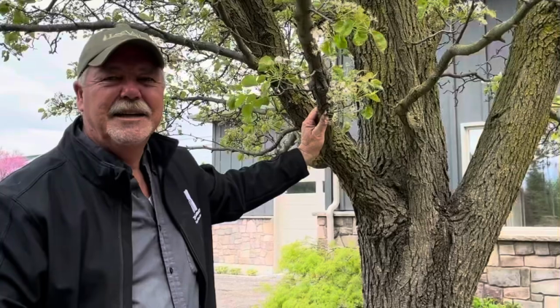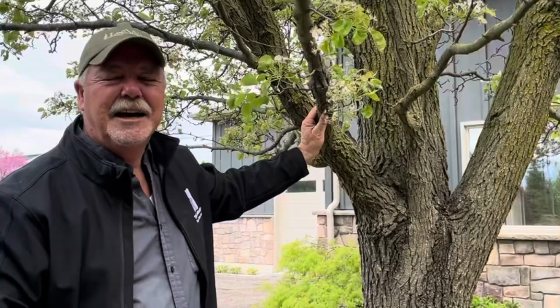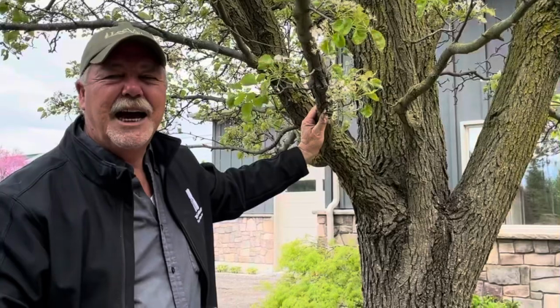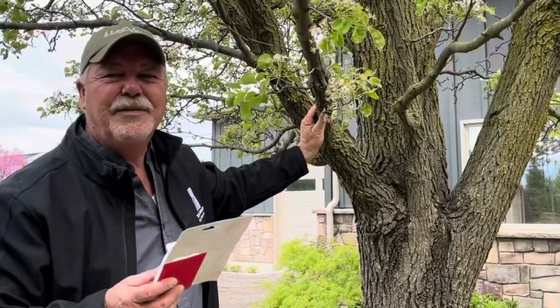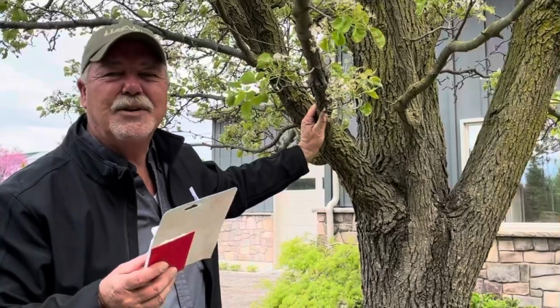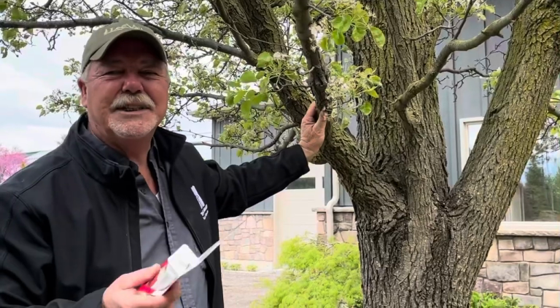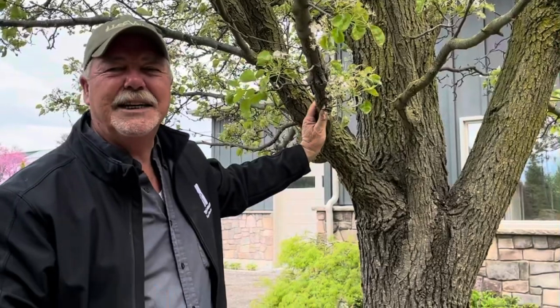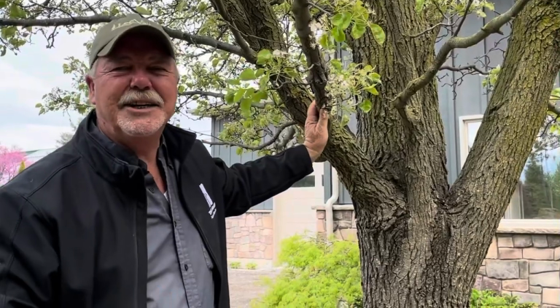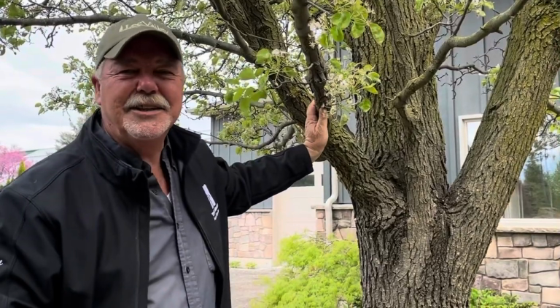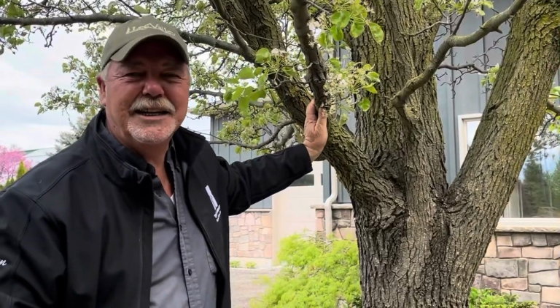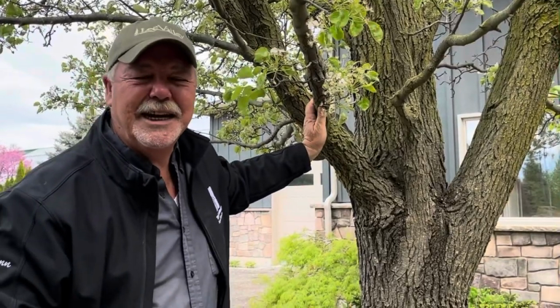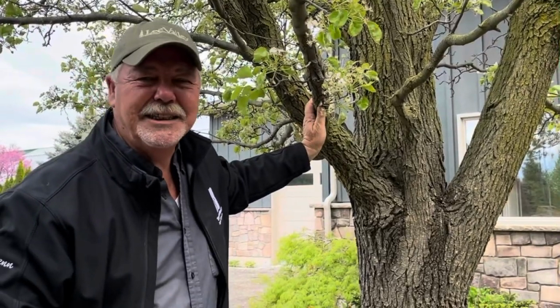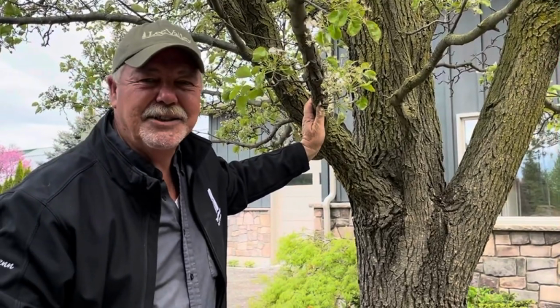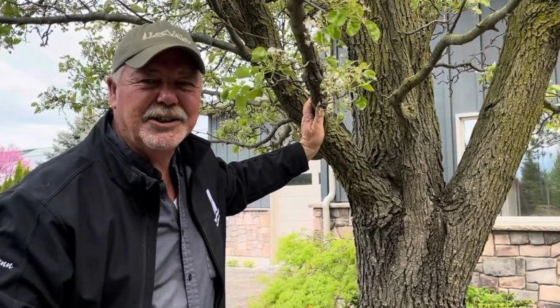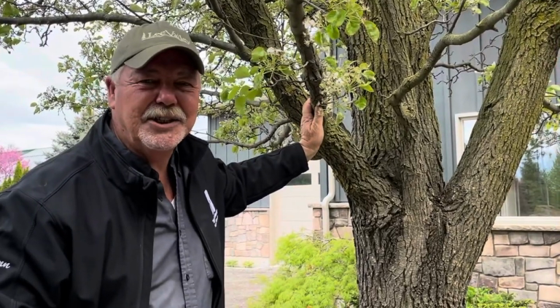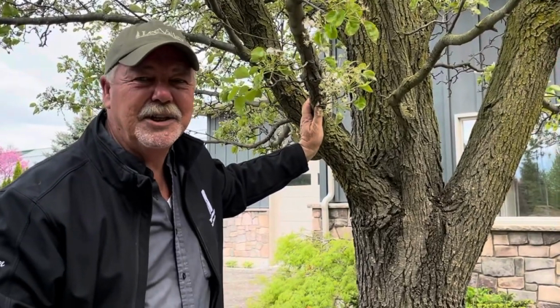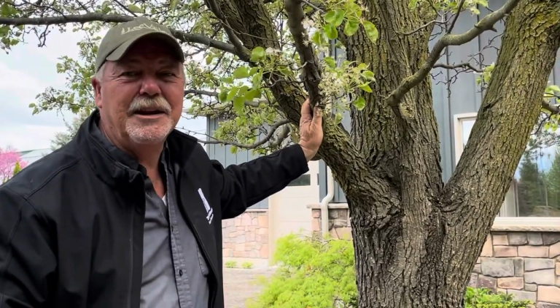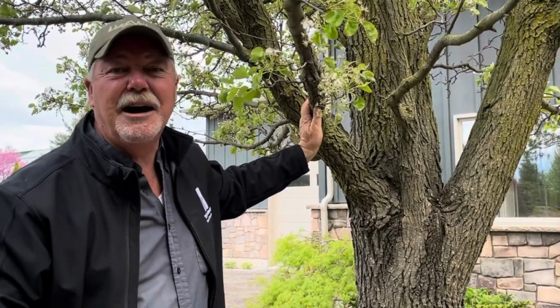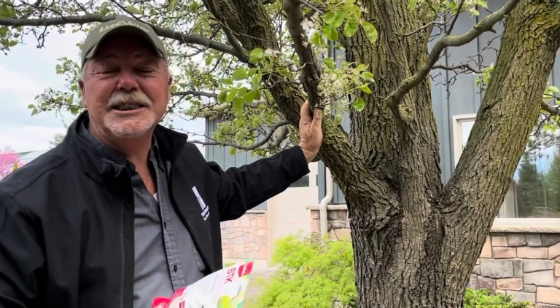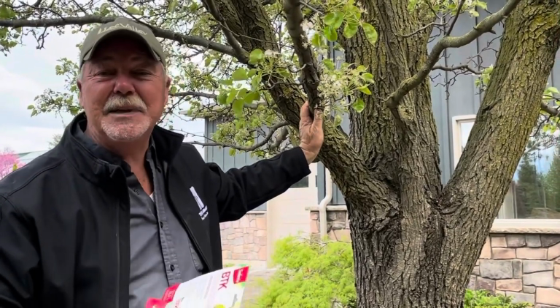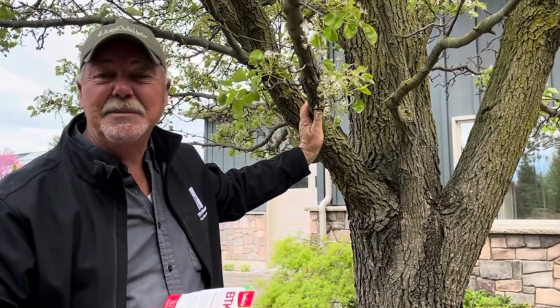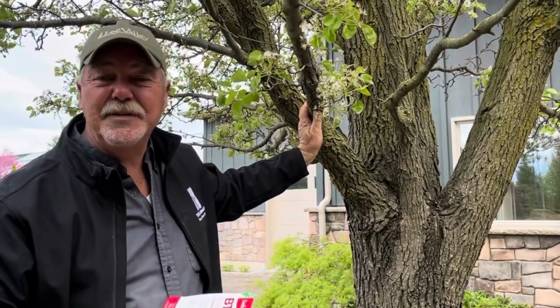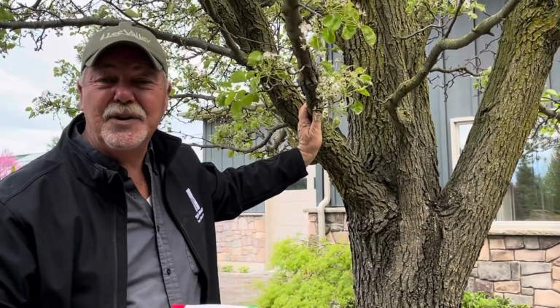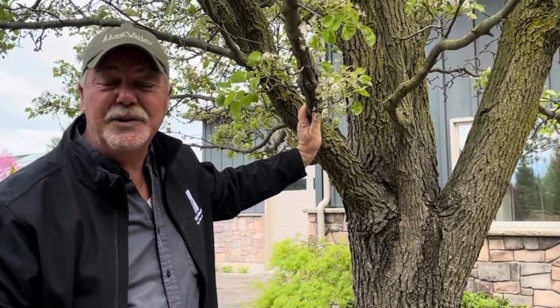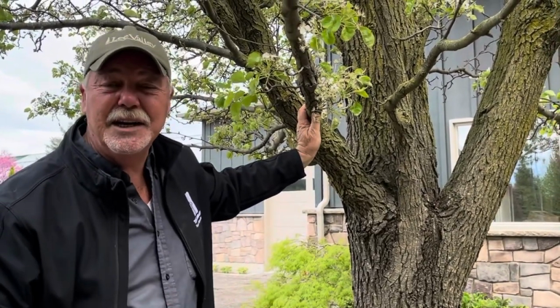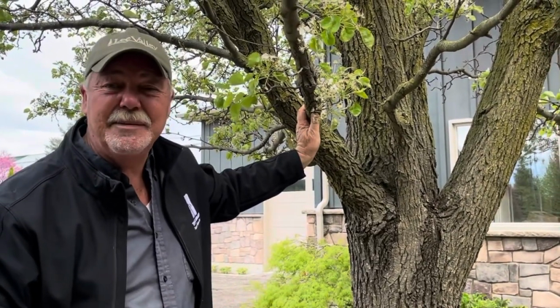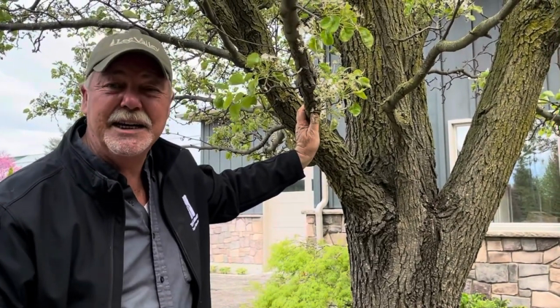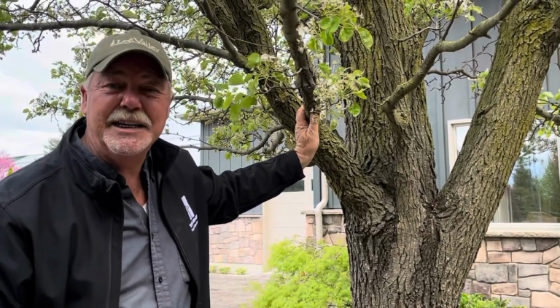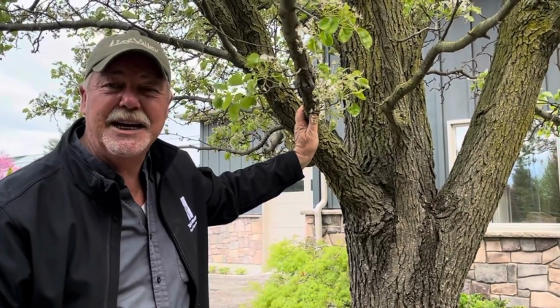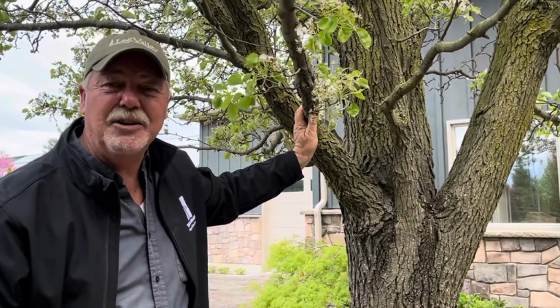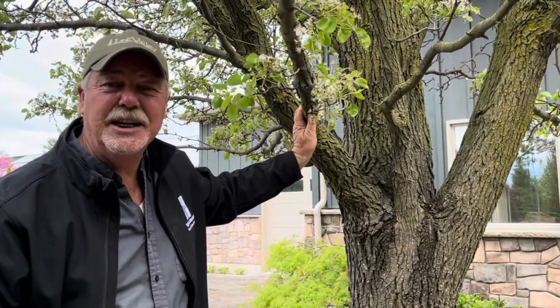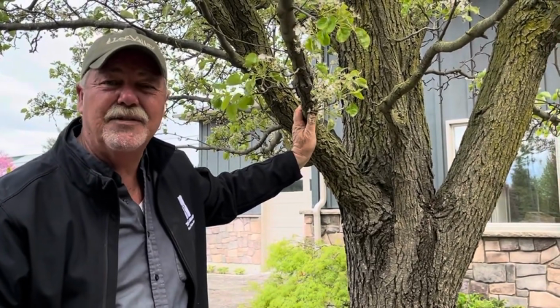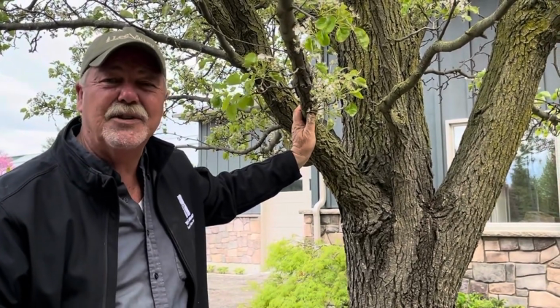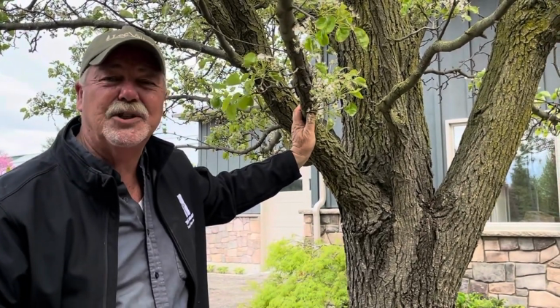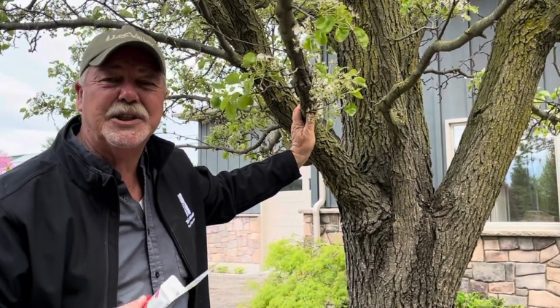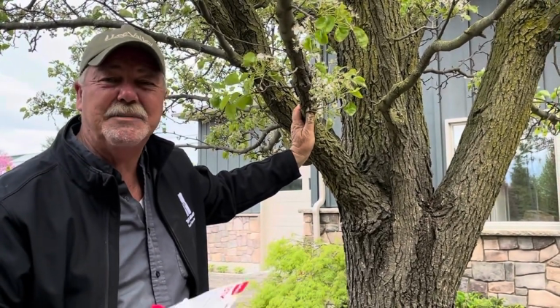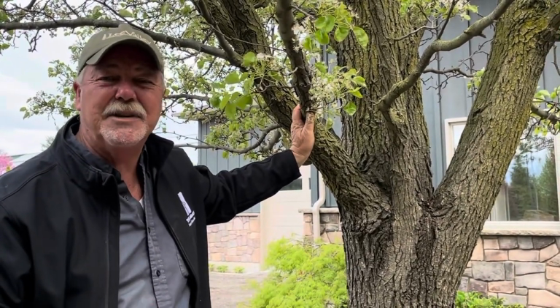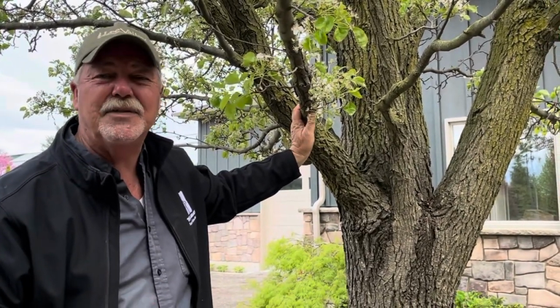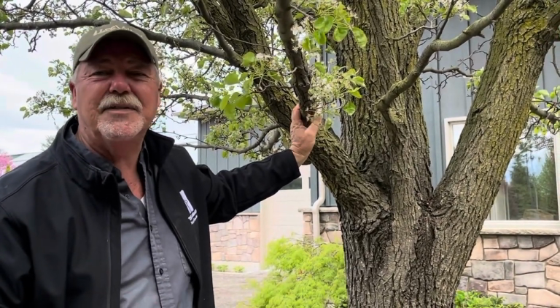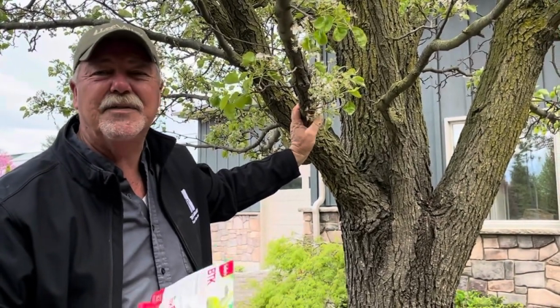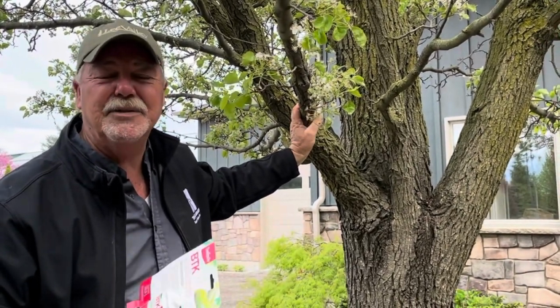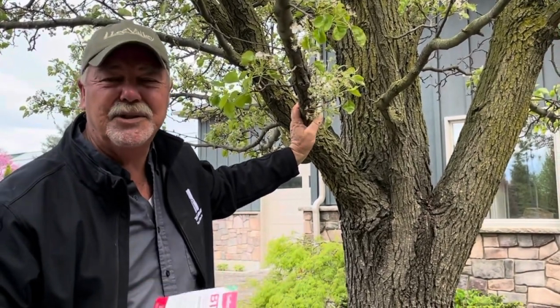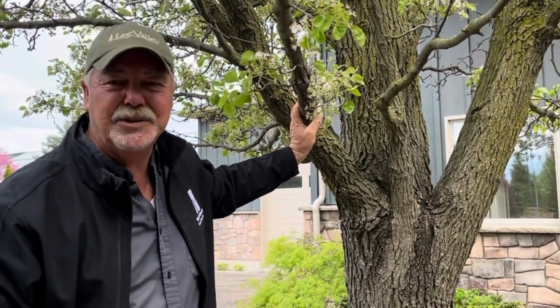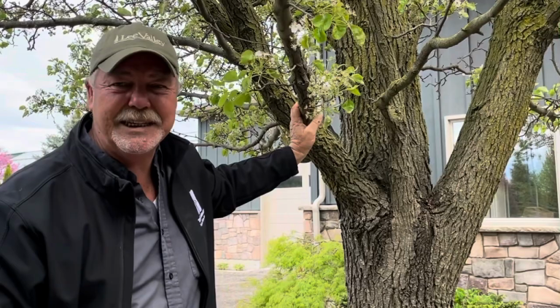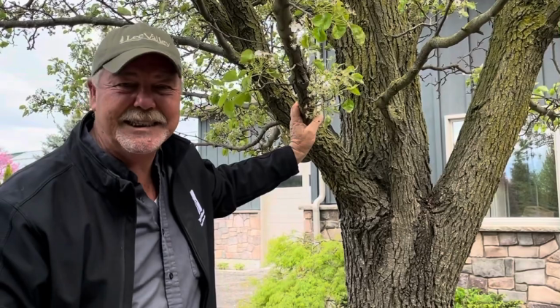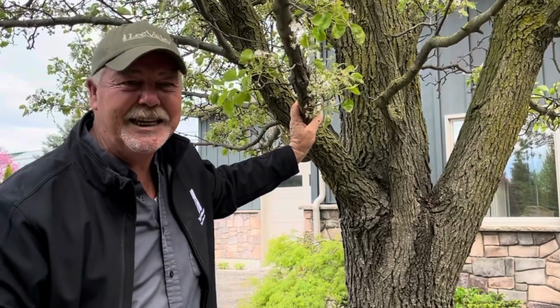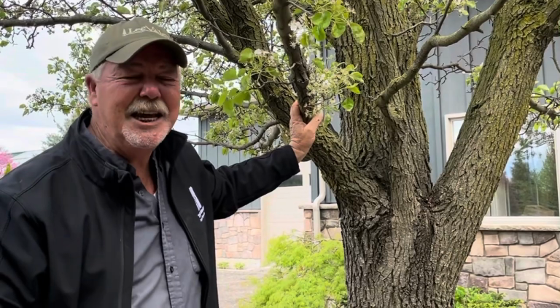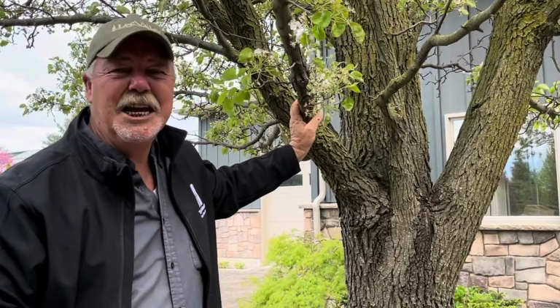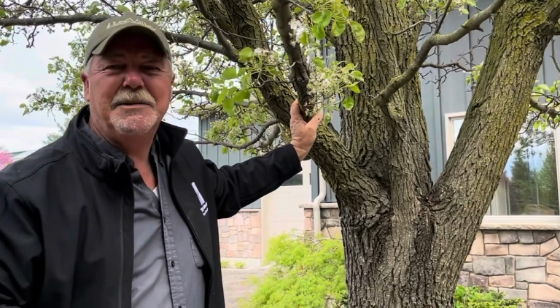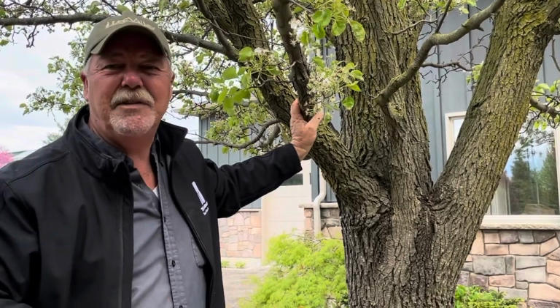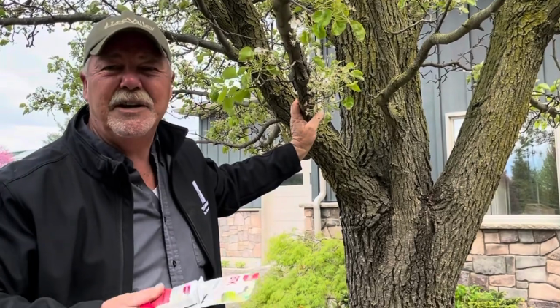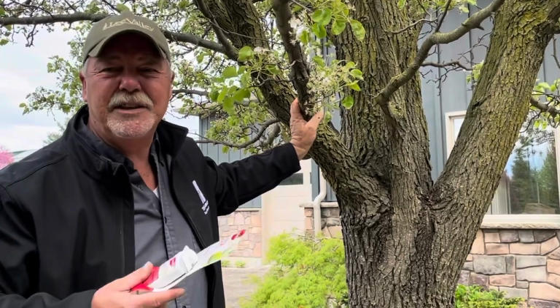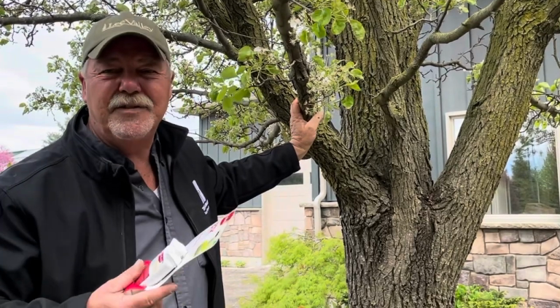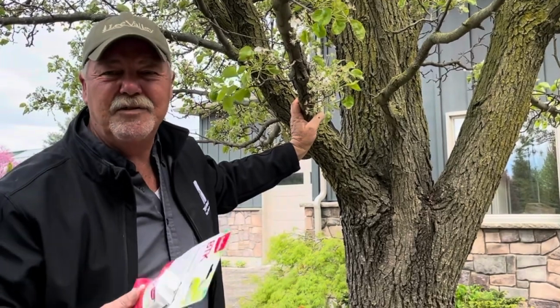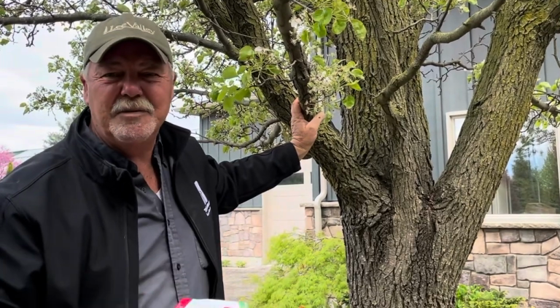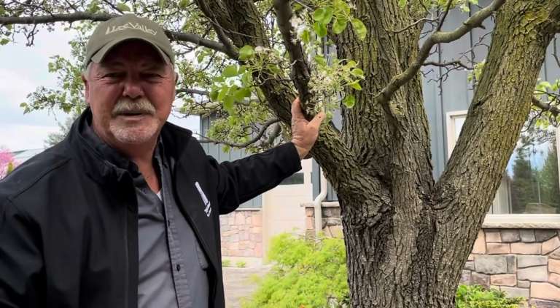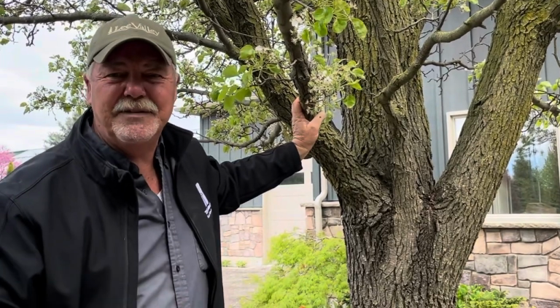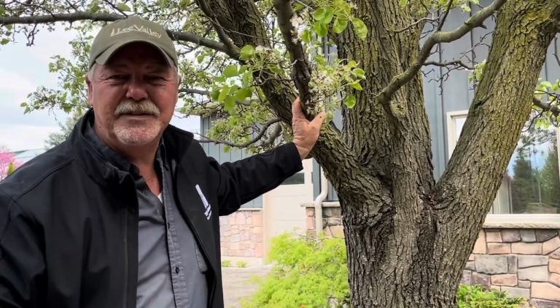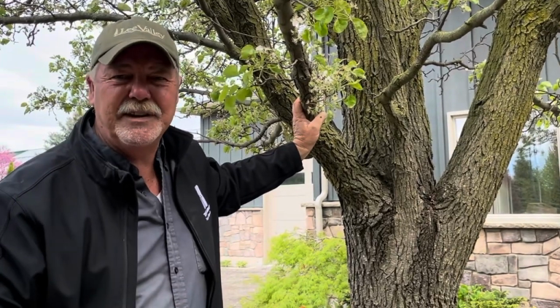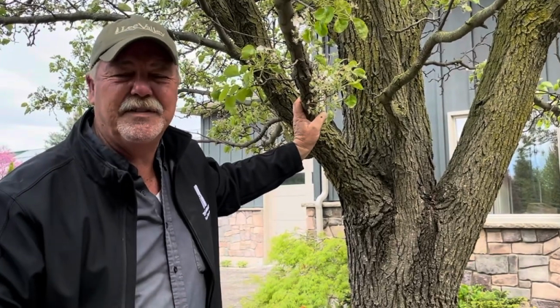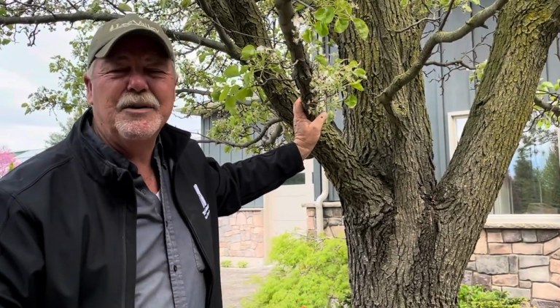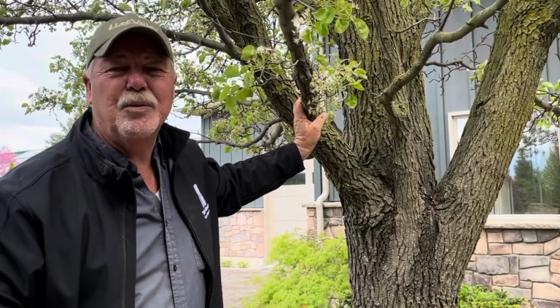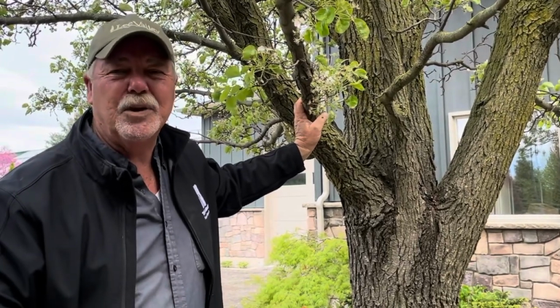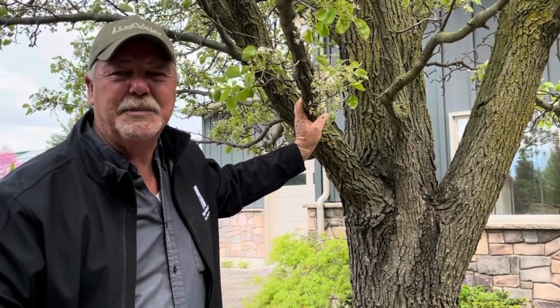Hi folks, Glenn here at the Glass House Nursery. Lots of people are phoning and coming in now looking for treatment for fruit trees to prevent their fruit from being full of worms.